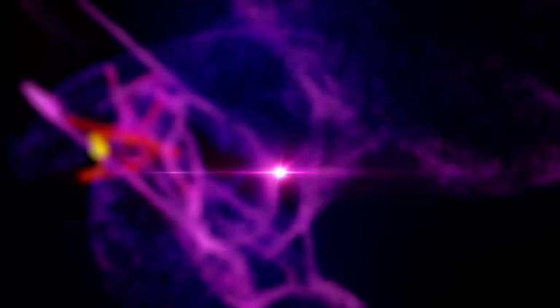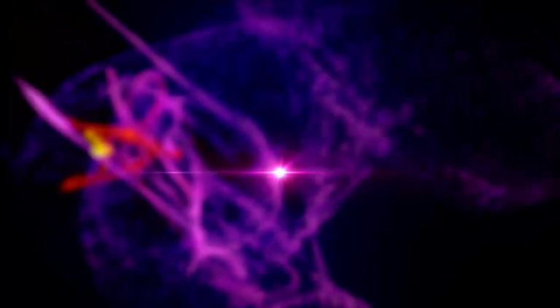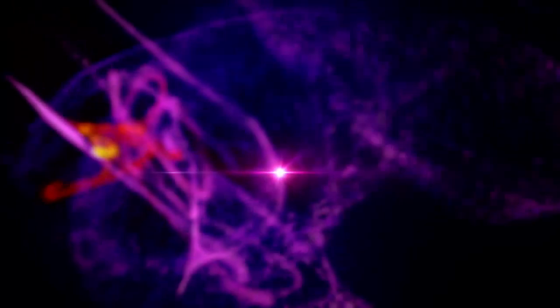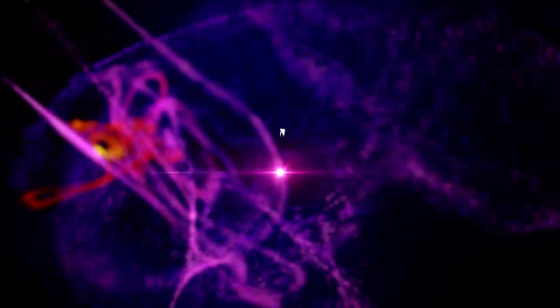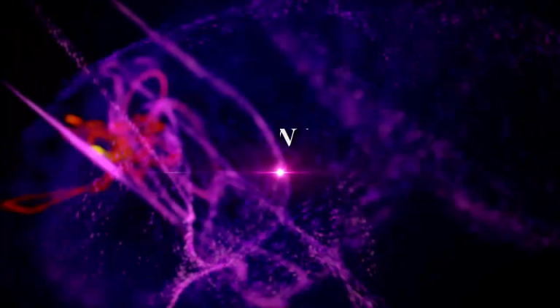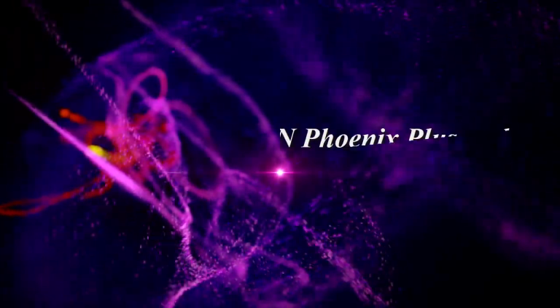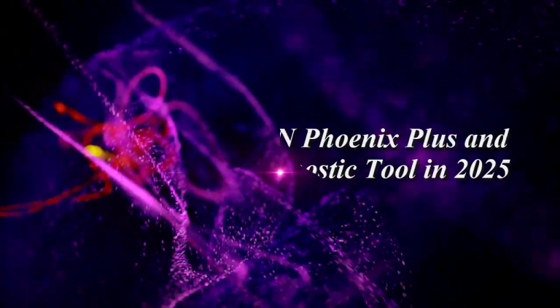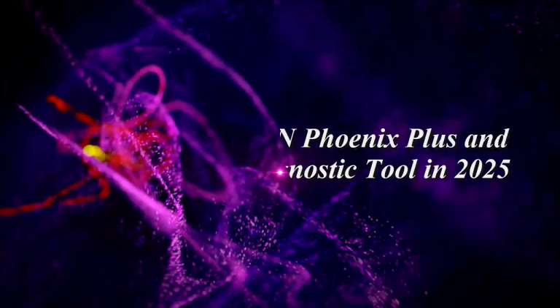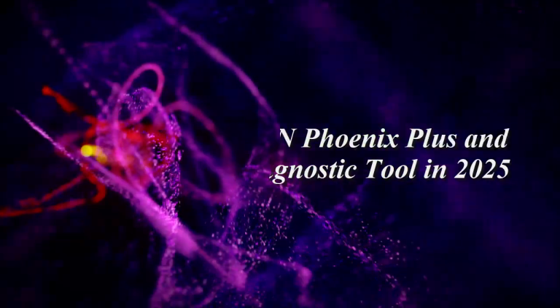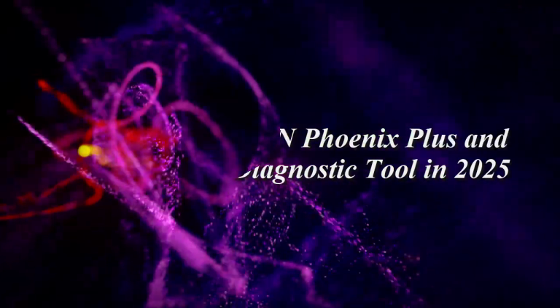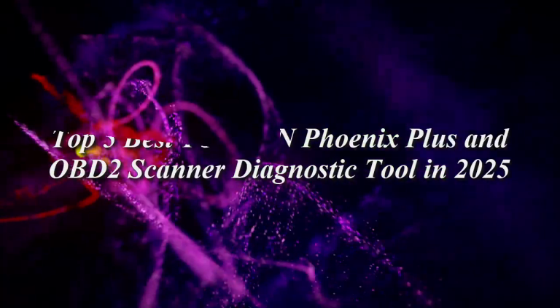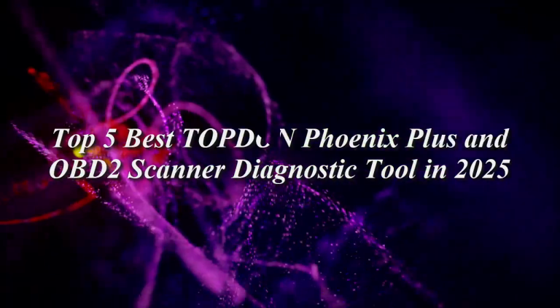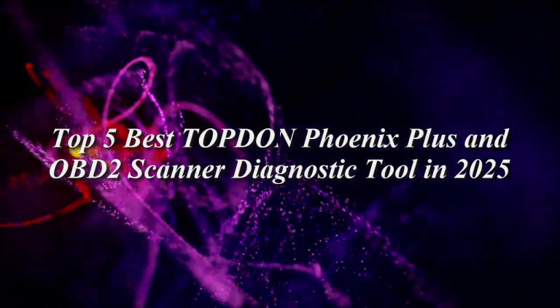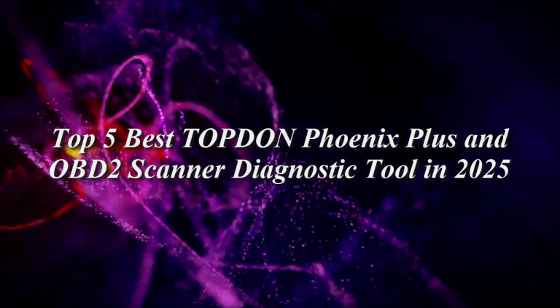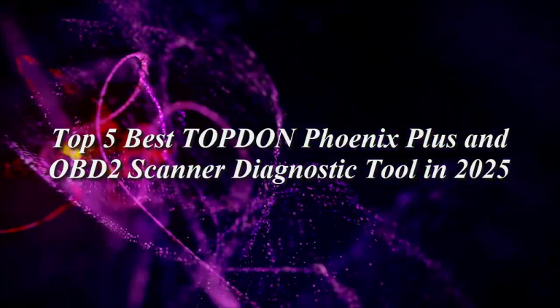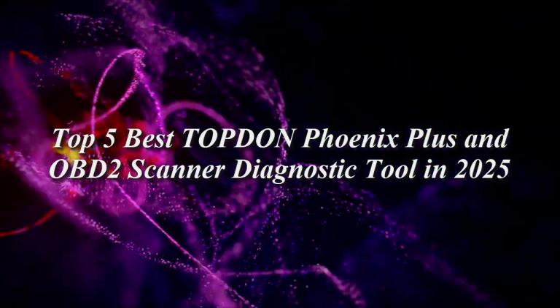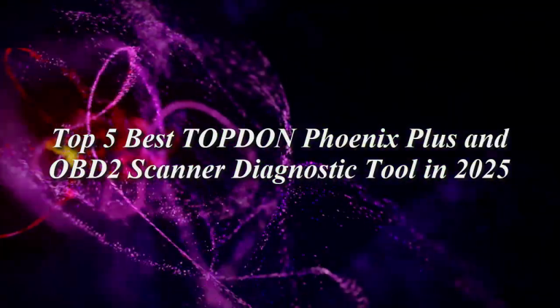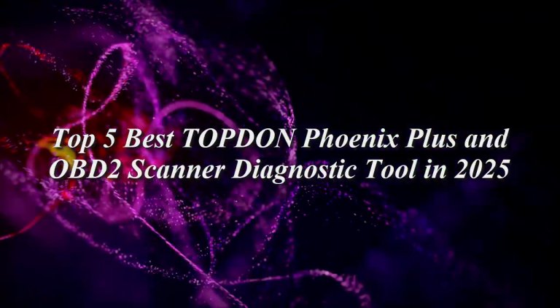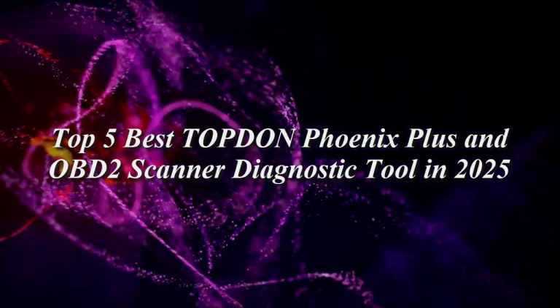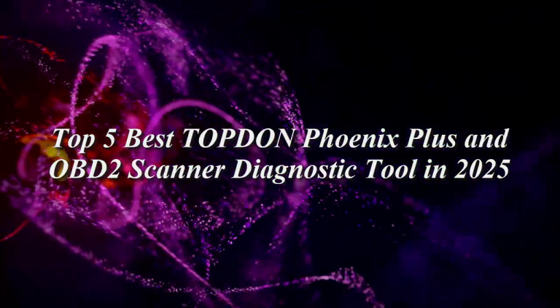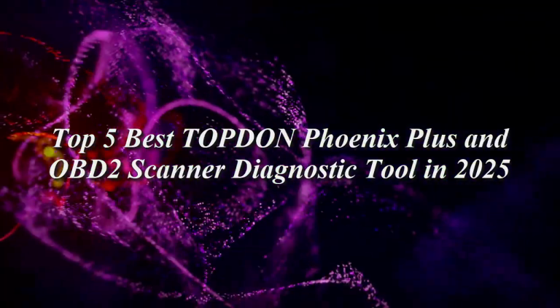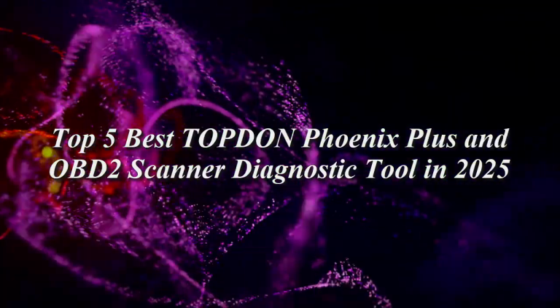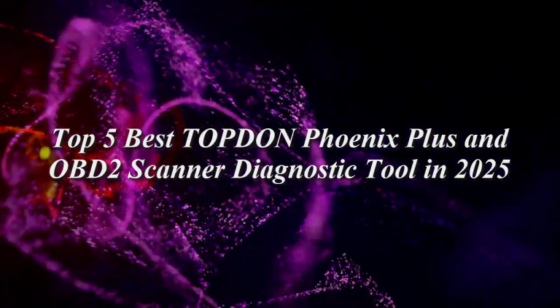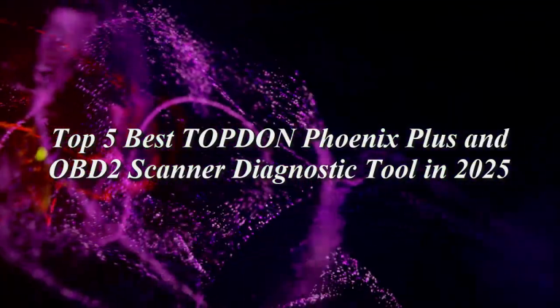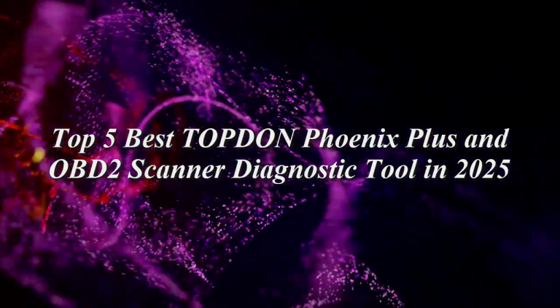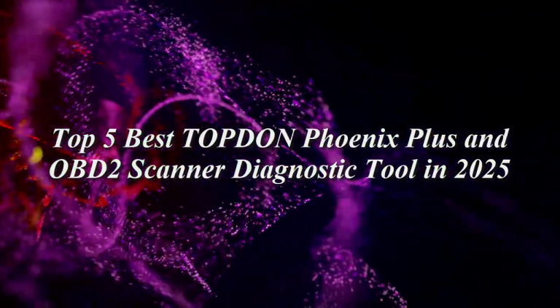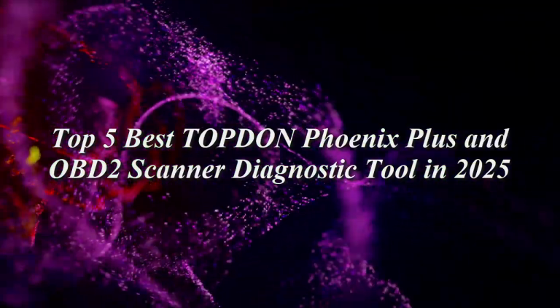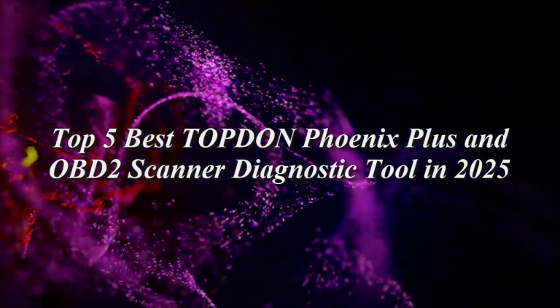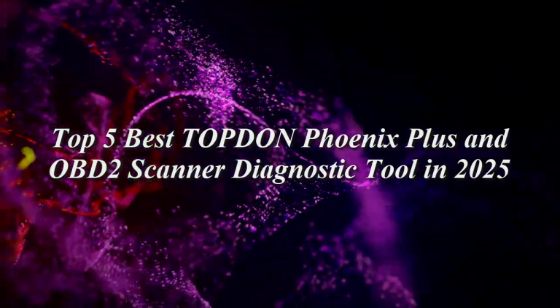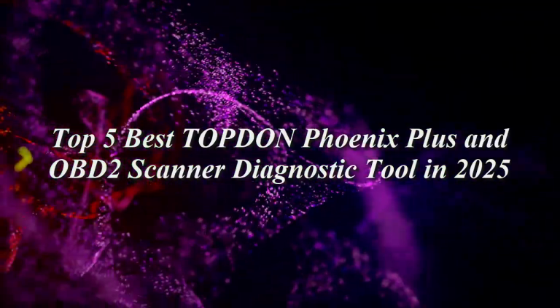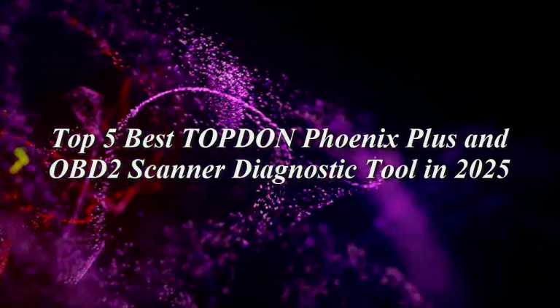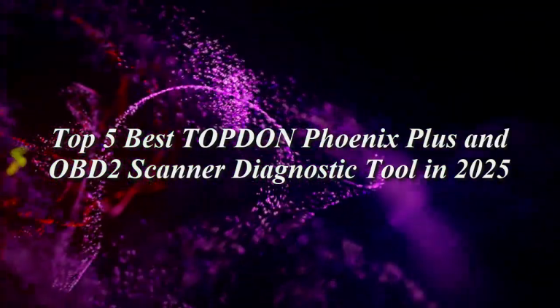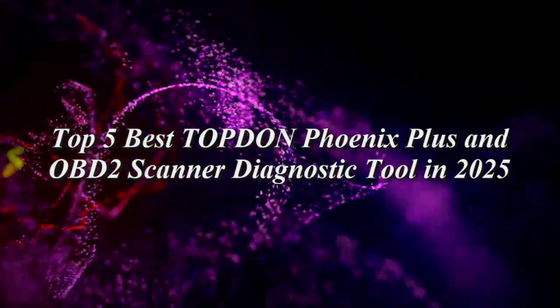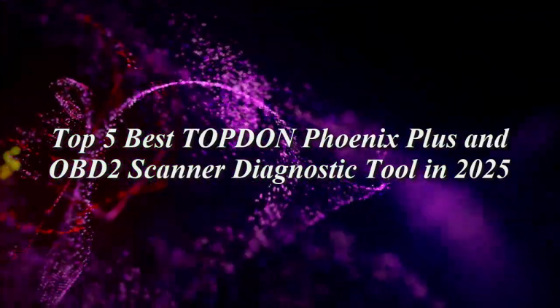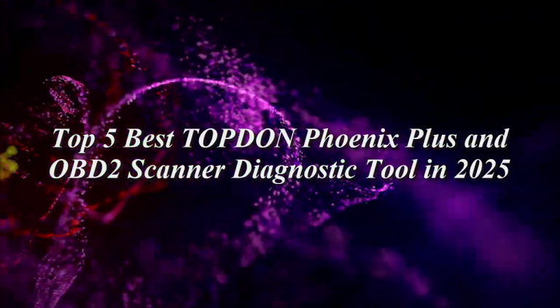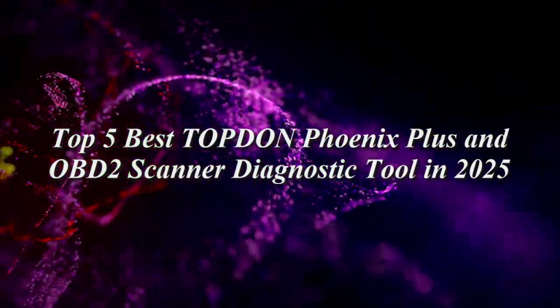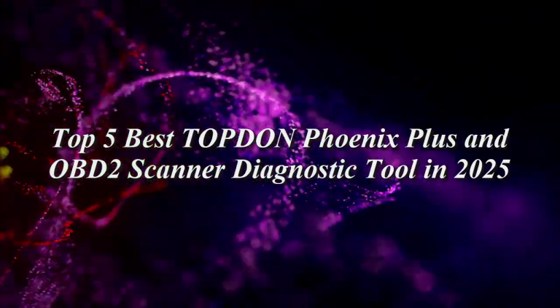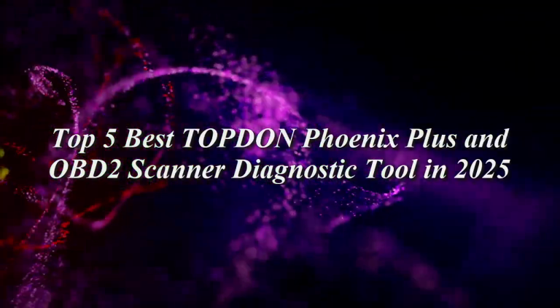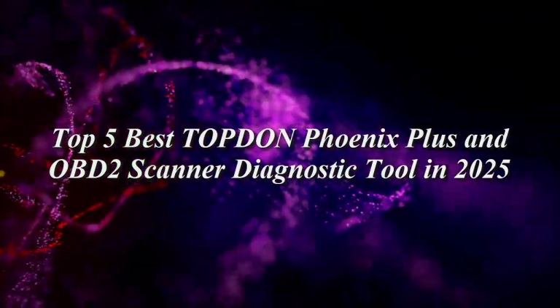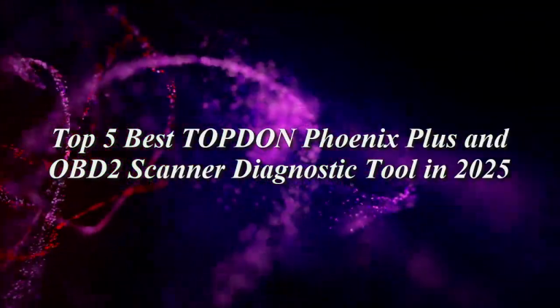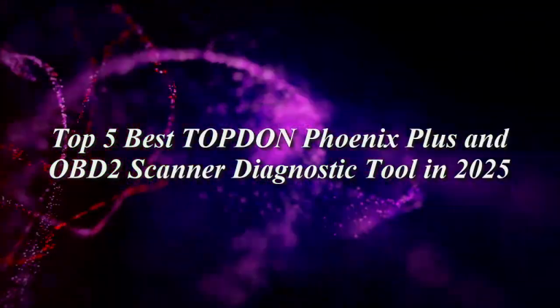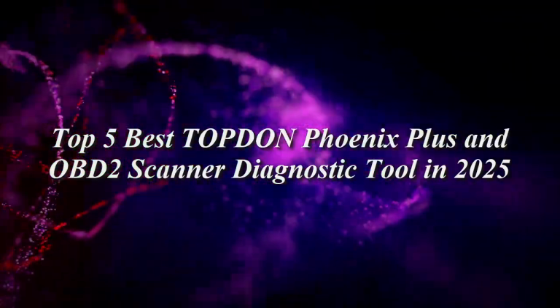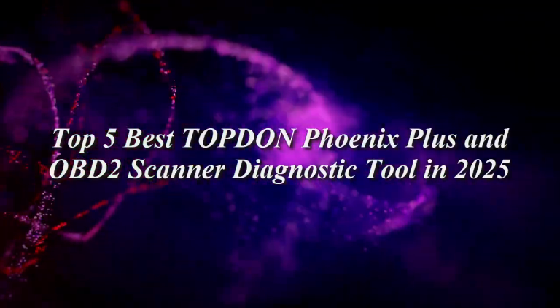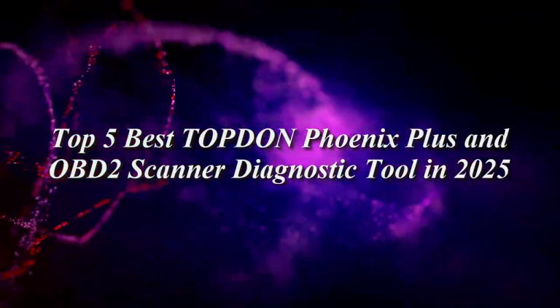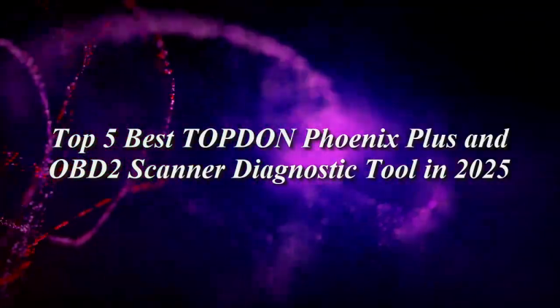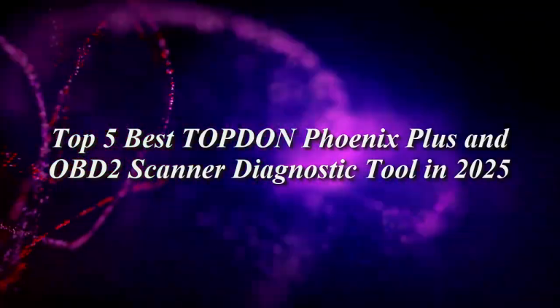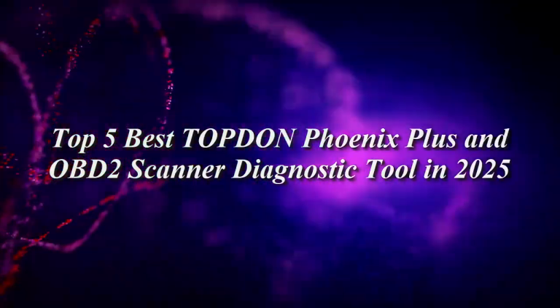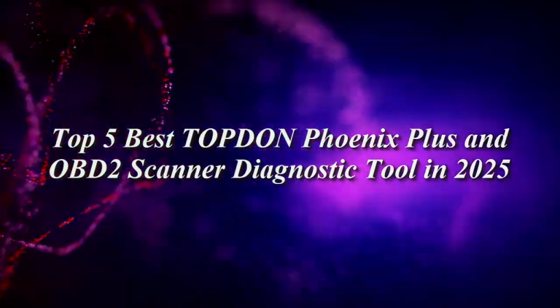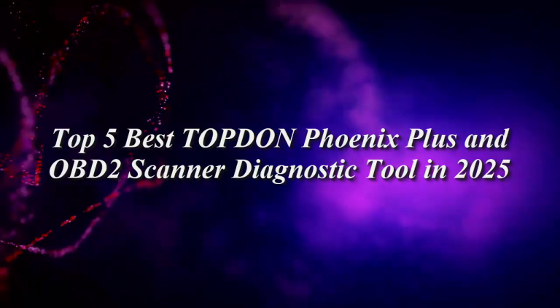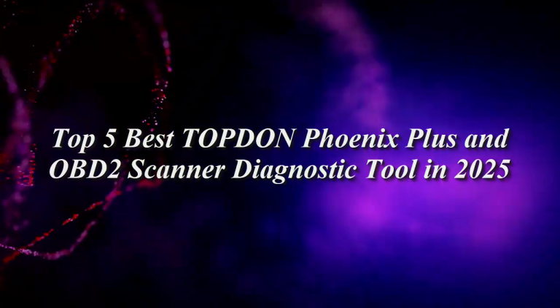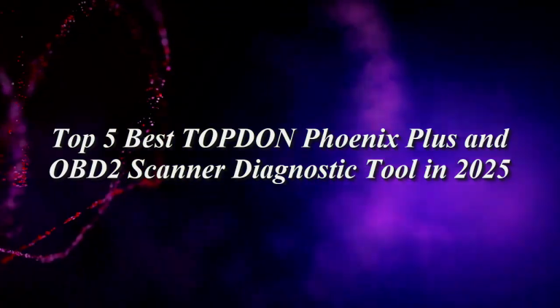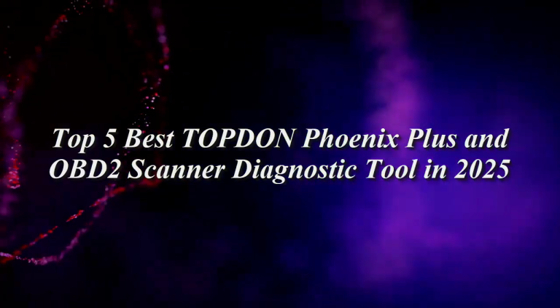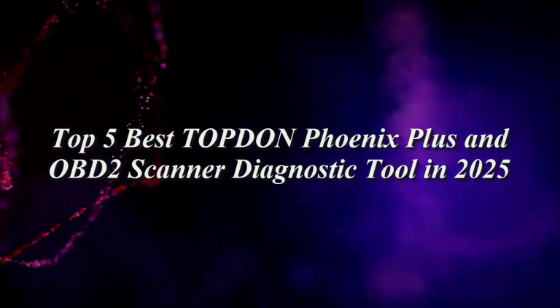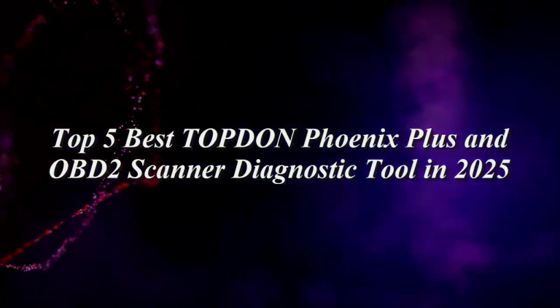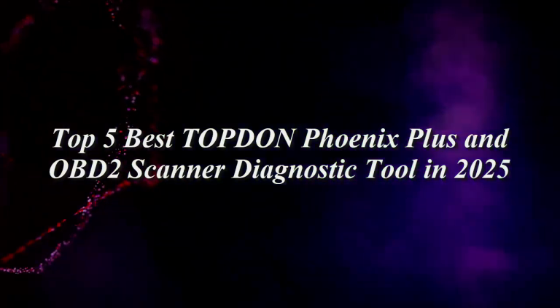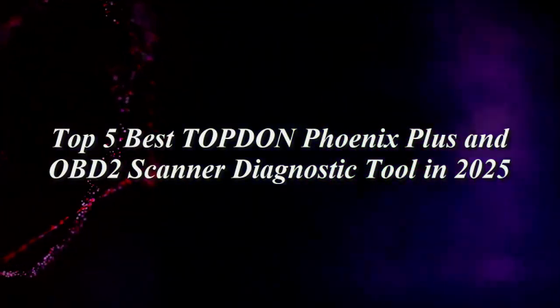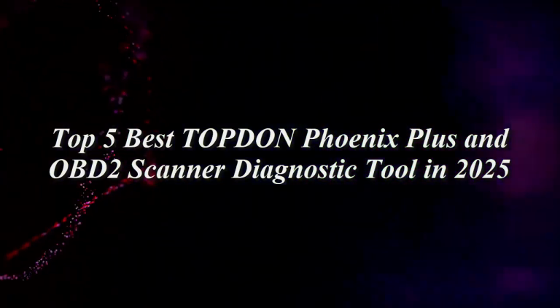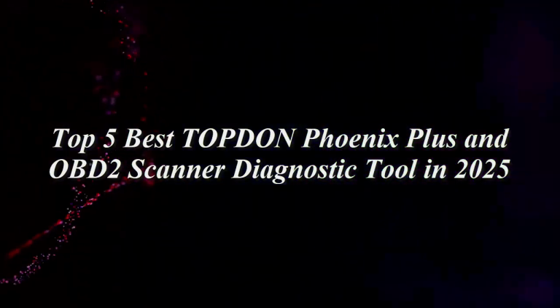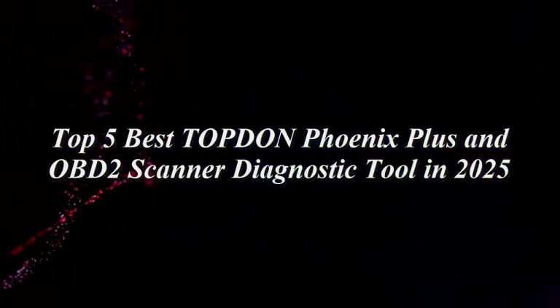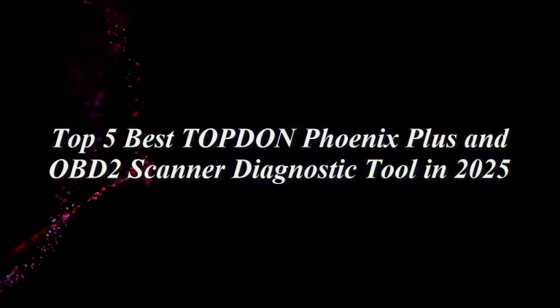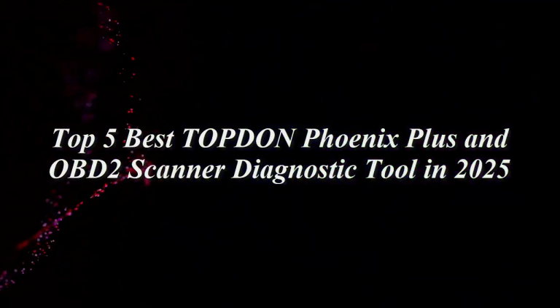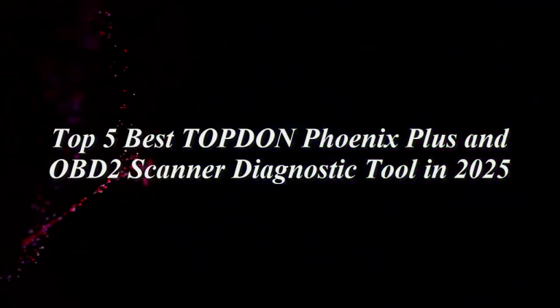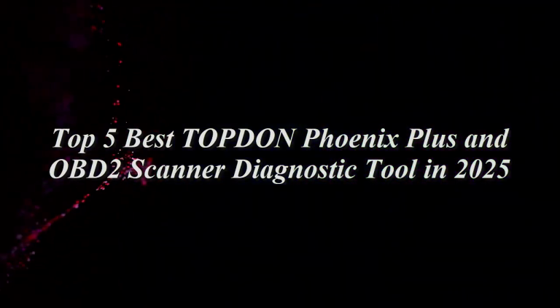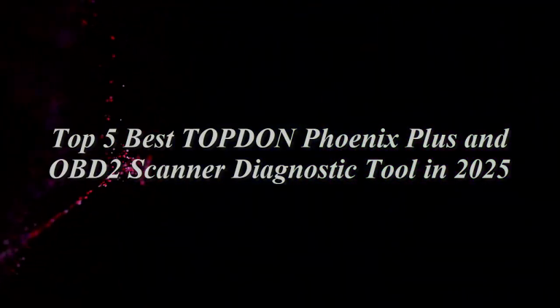Top 5 Best Top 10 Phoenix Plus and OBD2 Scanner Diagnostic Tool in 2025.